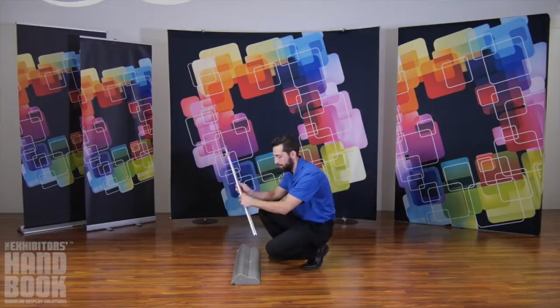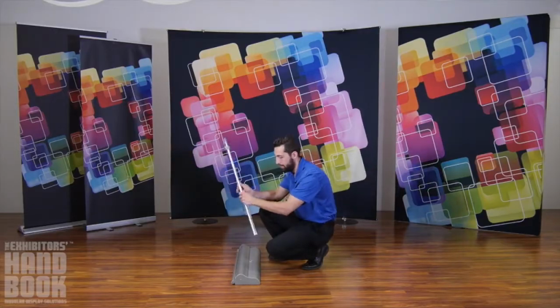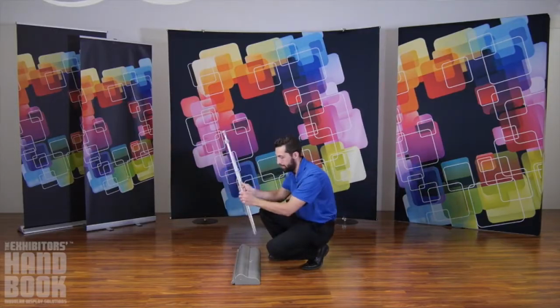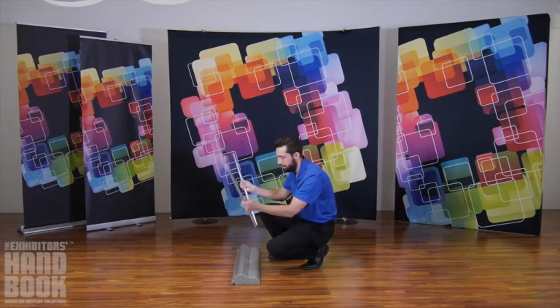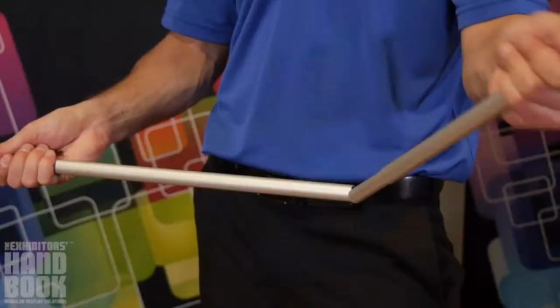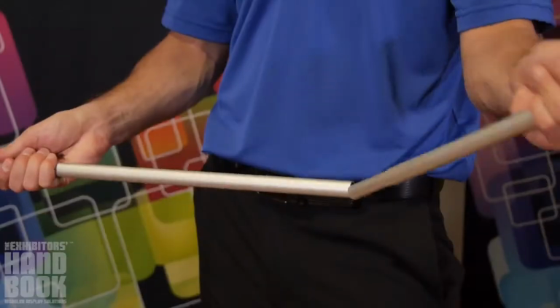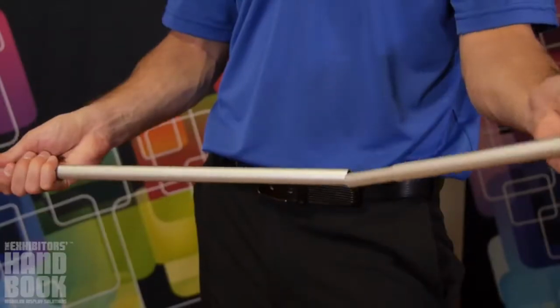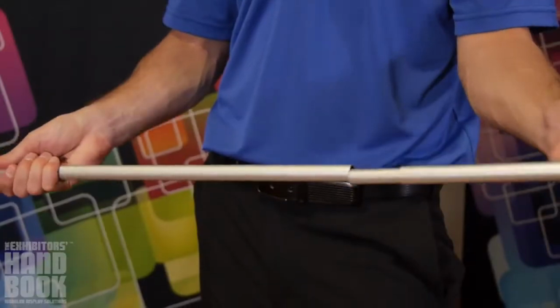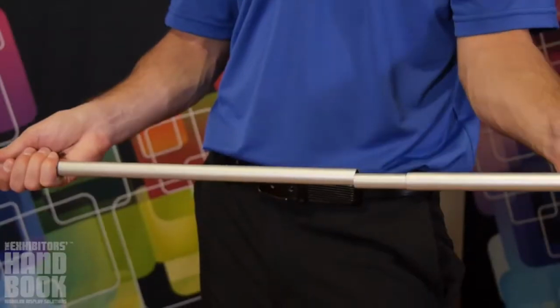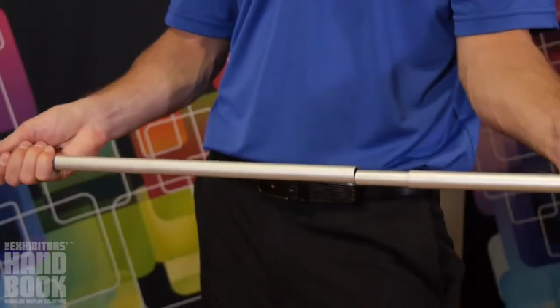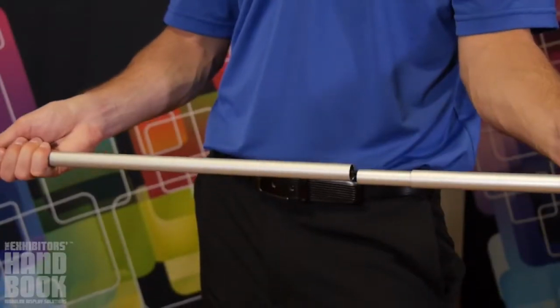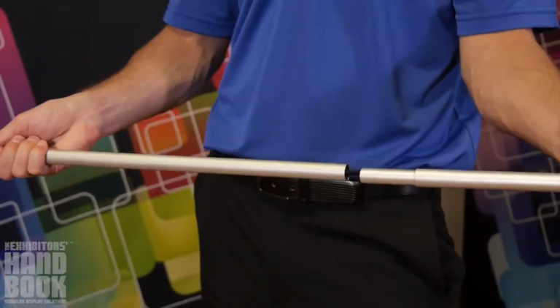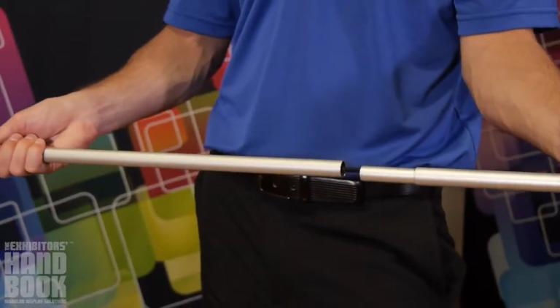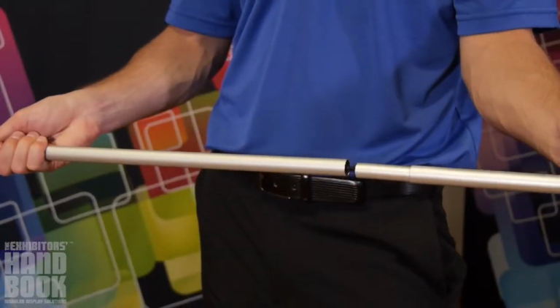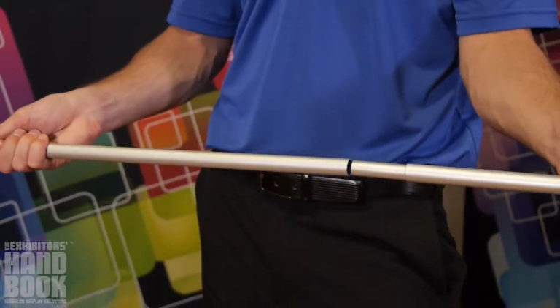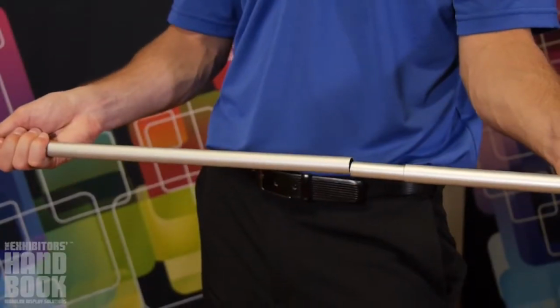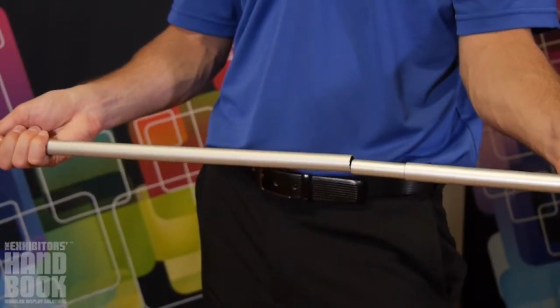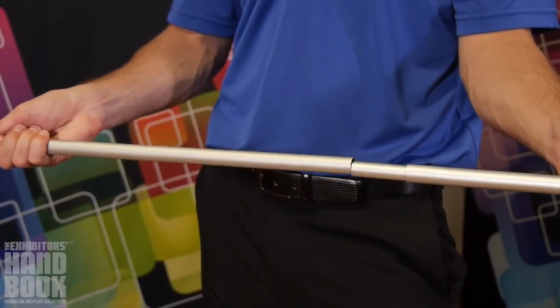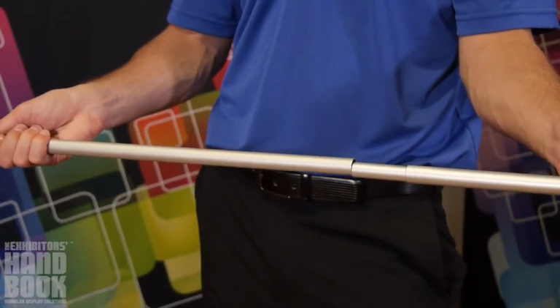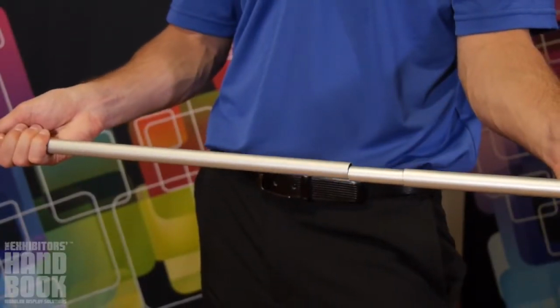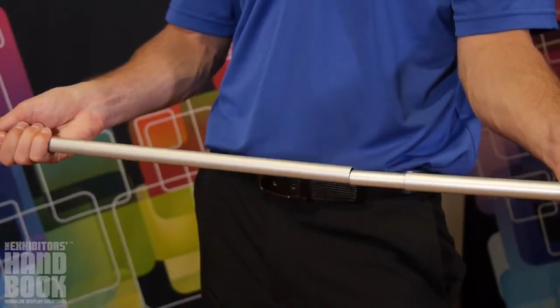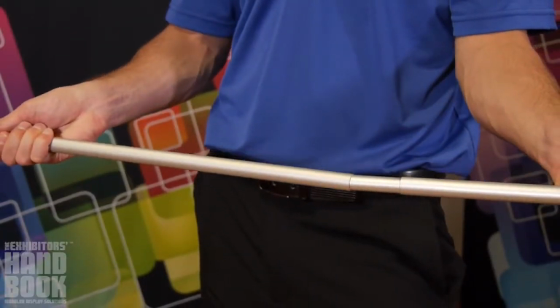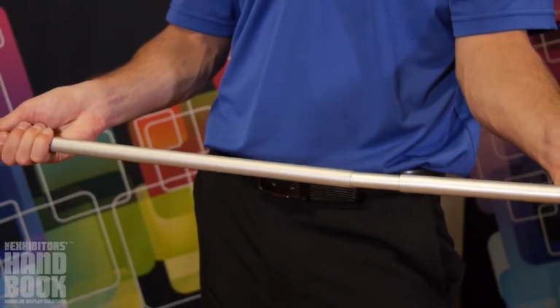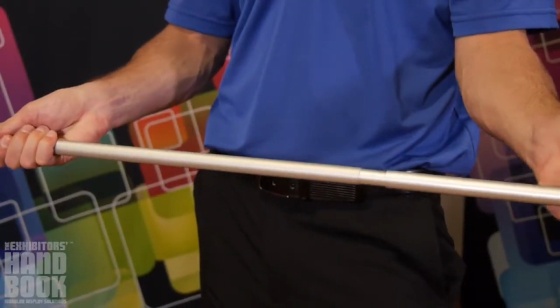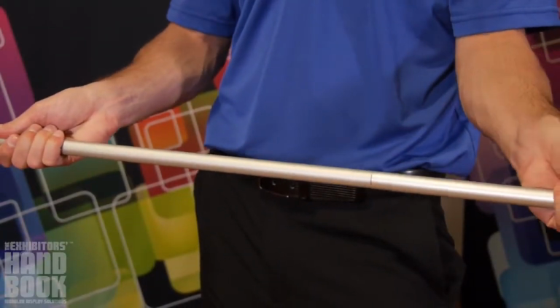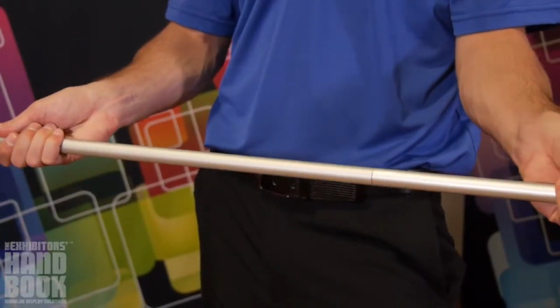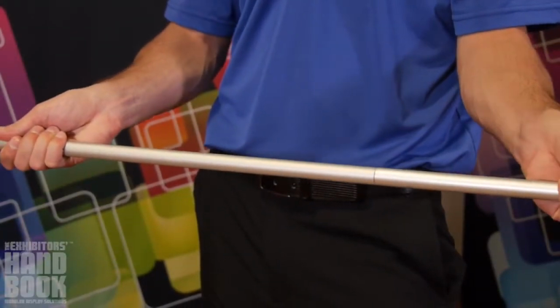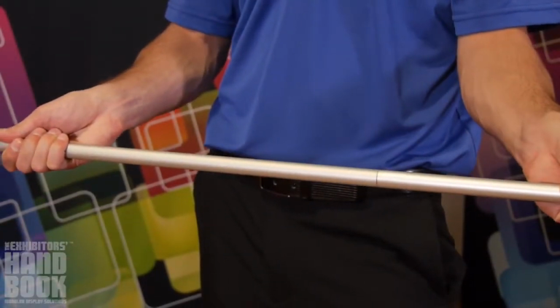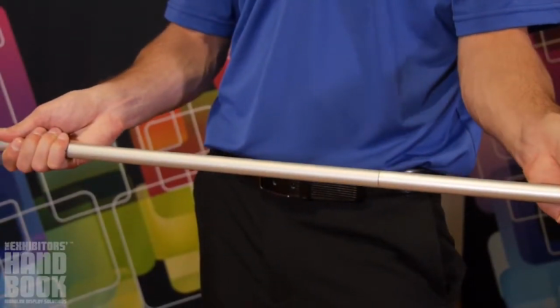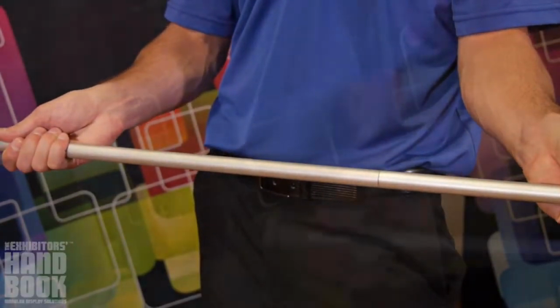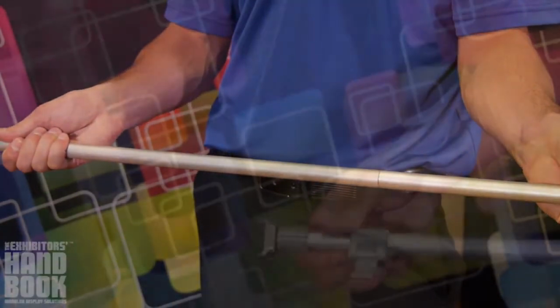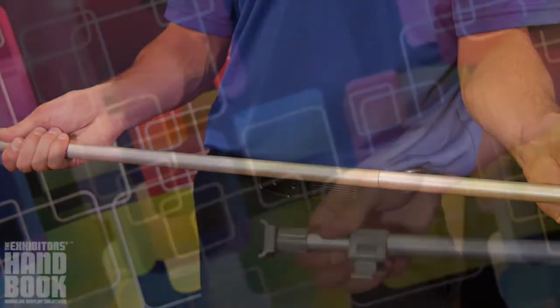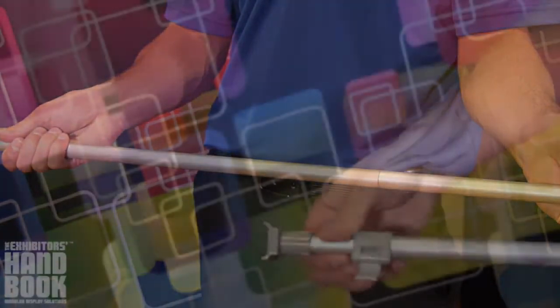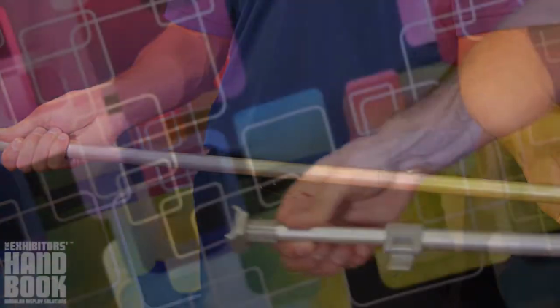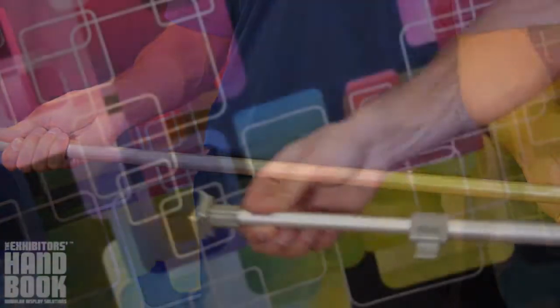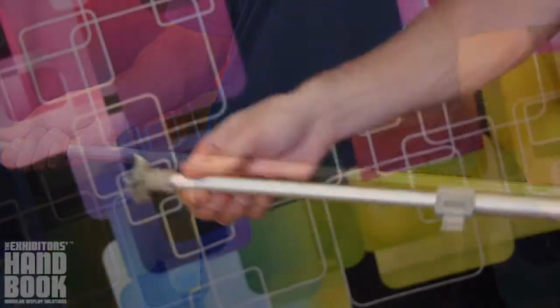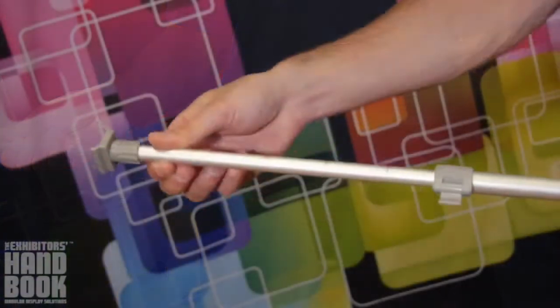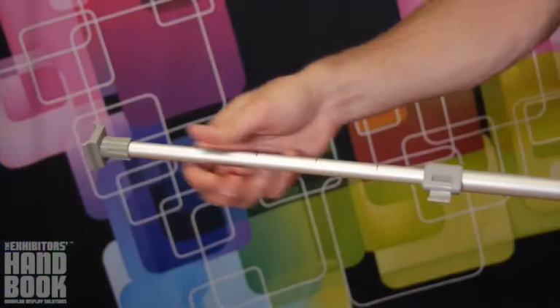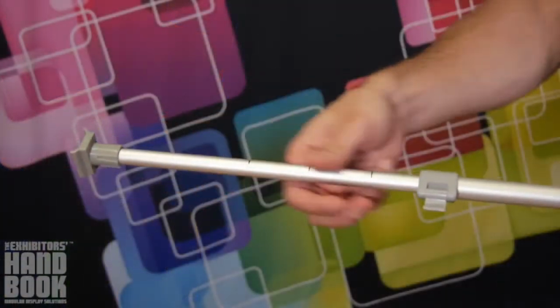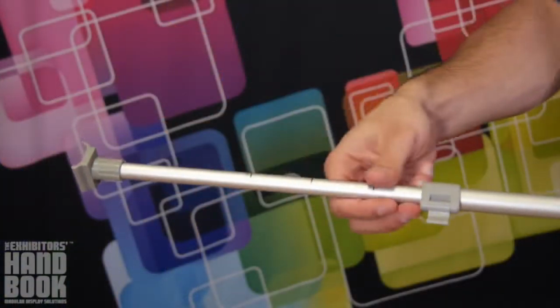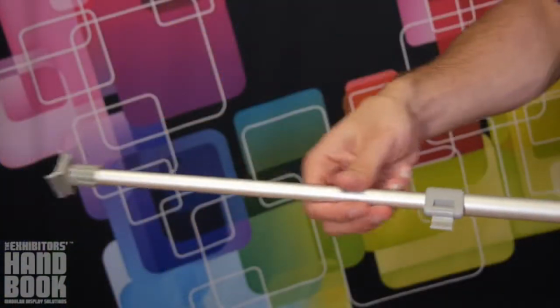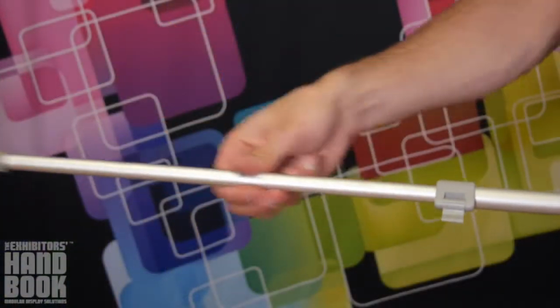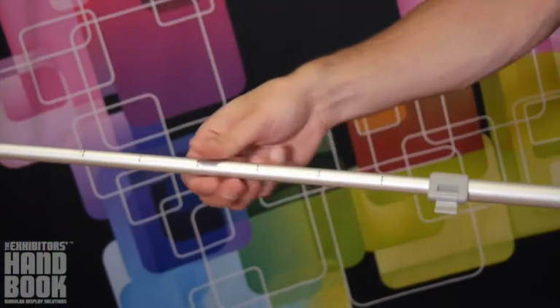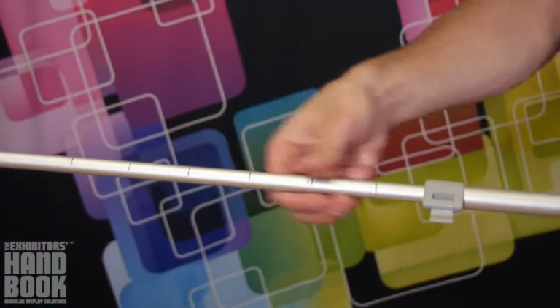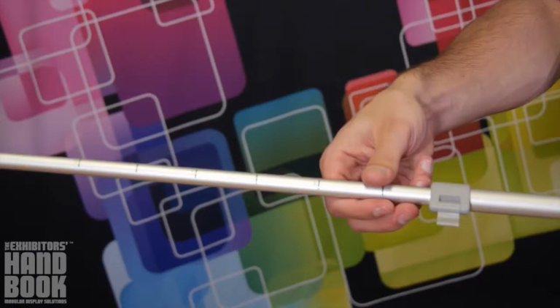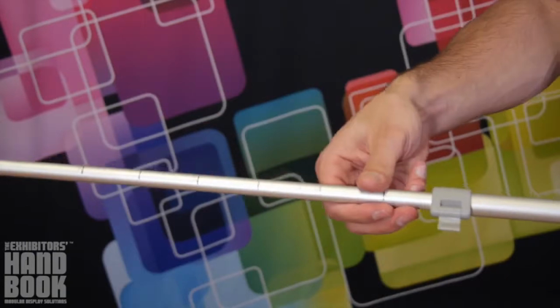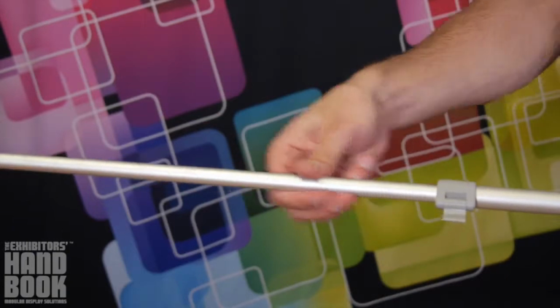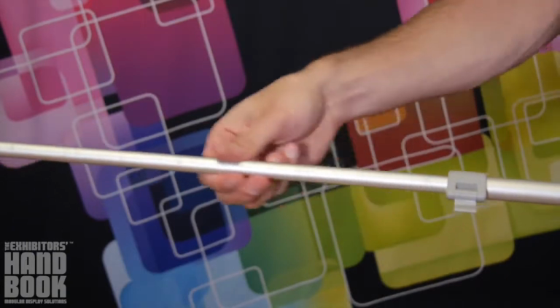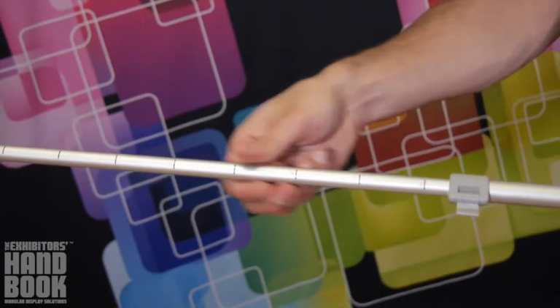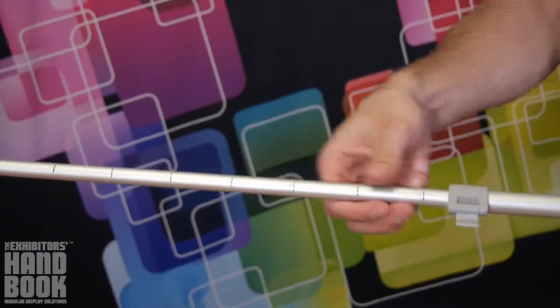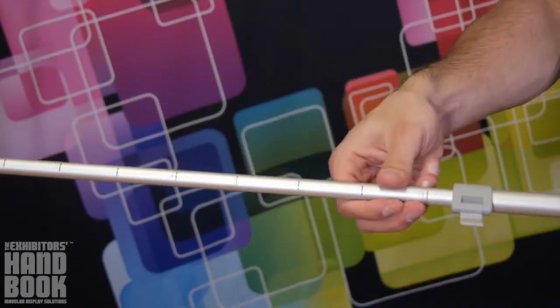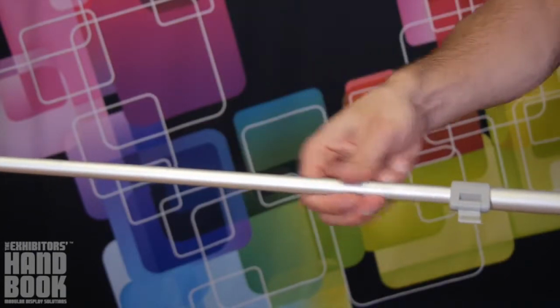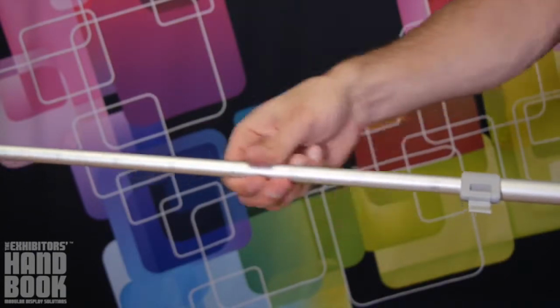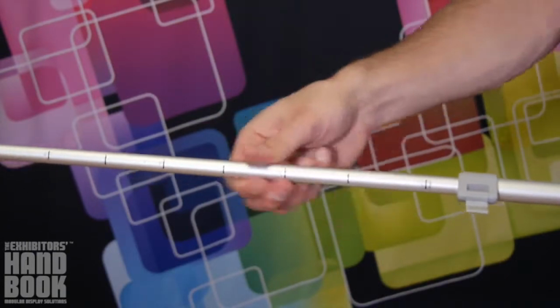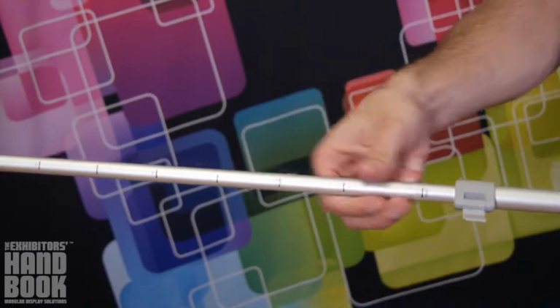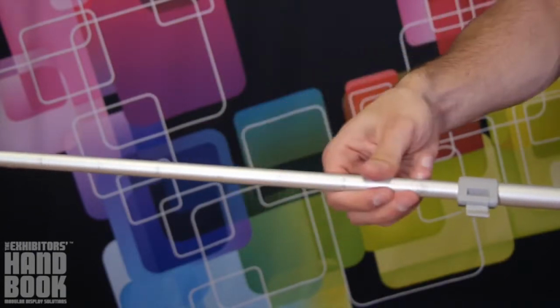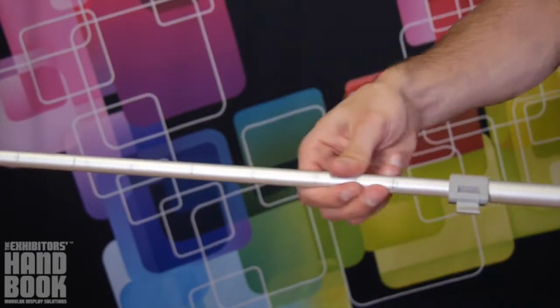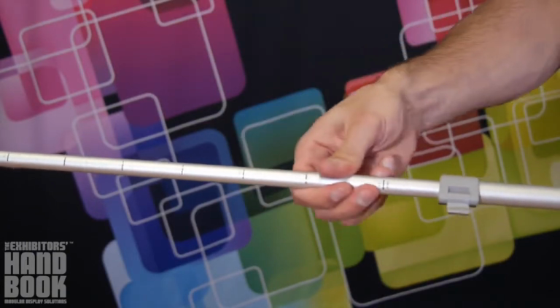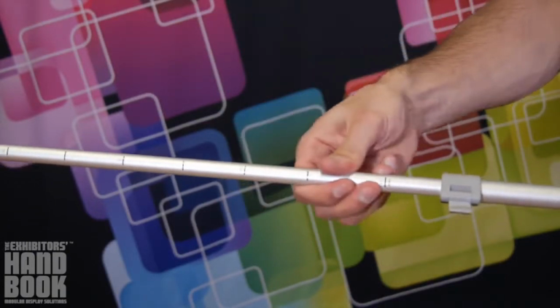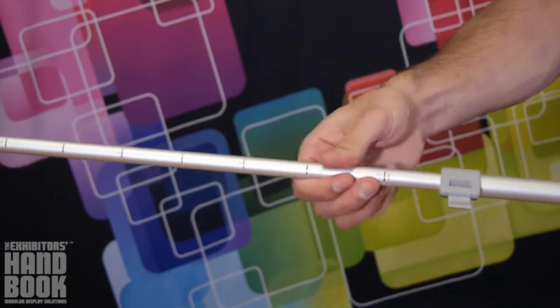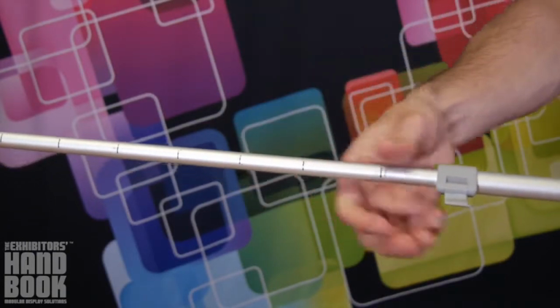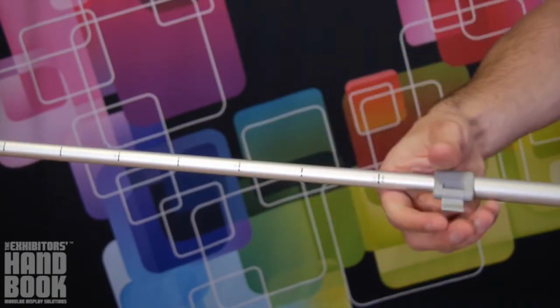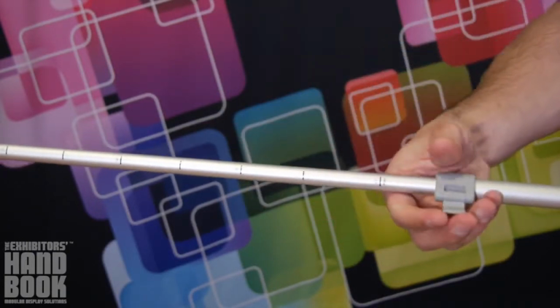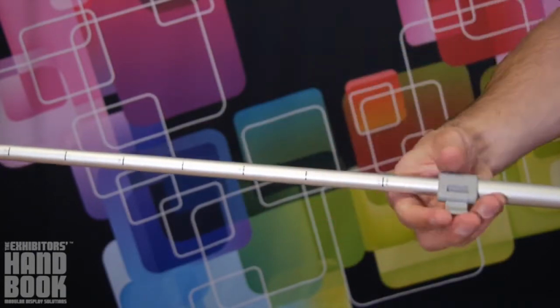Start by assembling the bungee pole and extending the telescopic portion to your desired height. Secure by closing the locking latch.